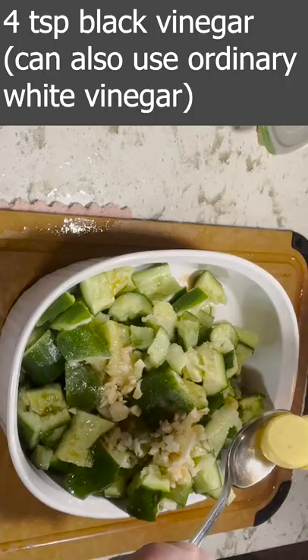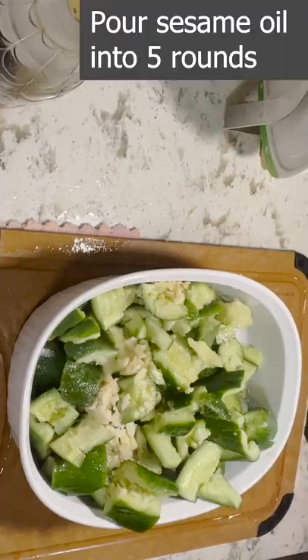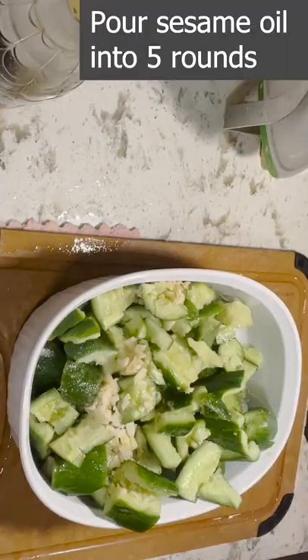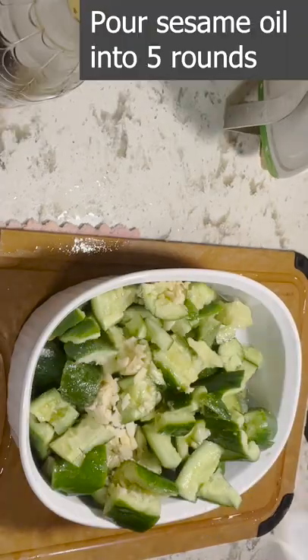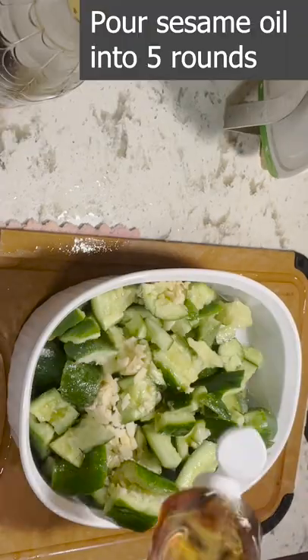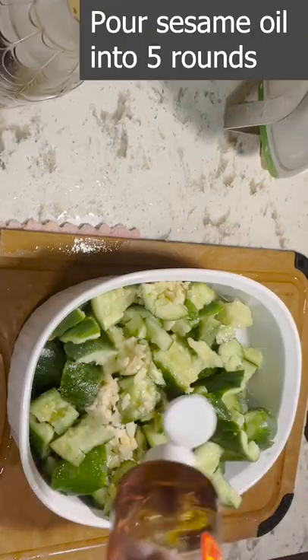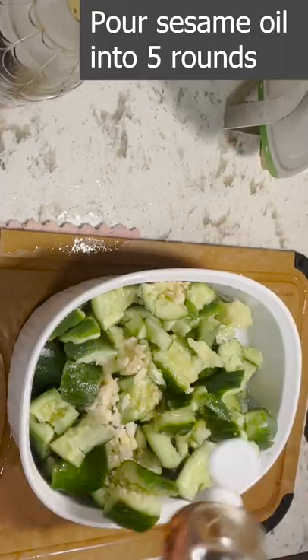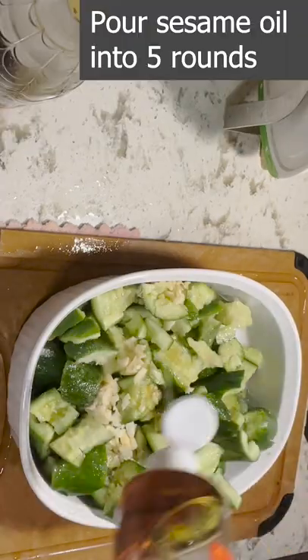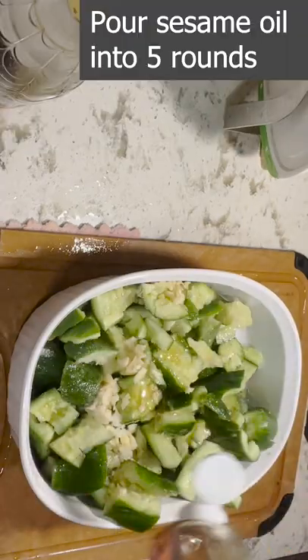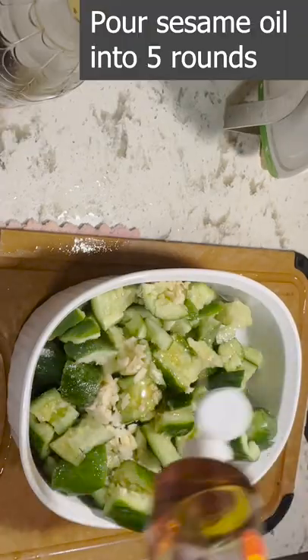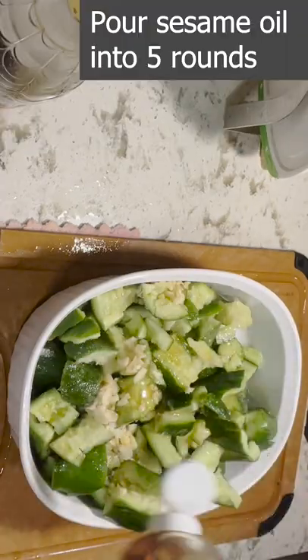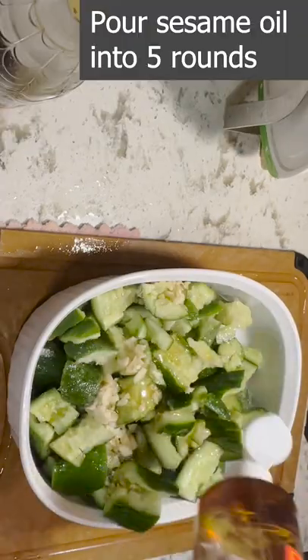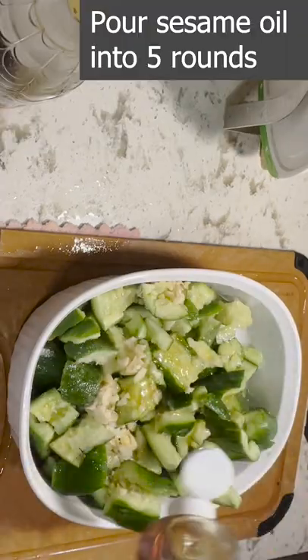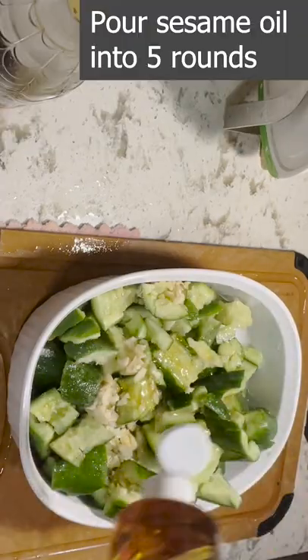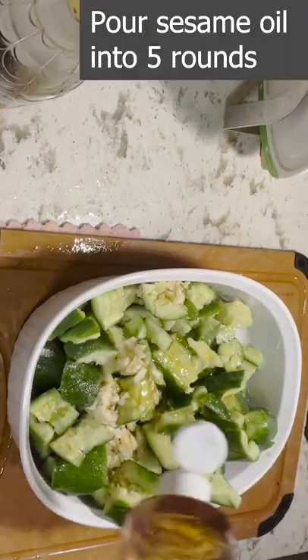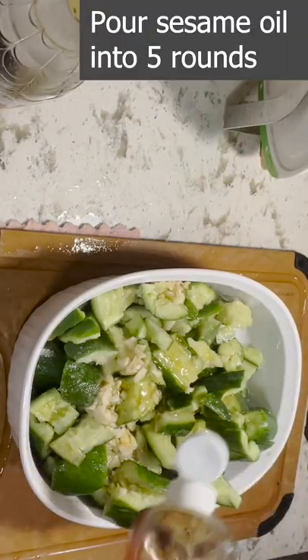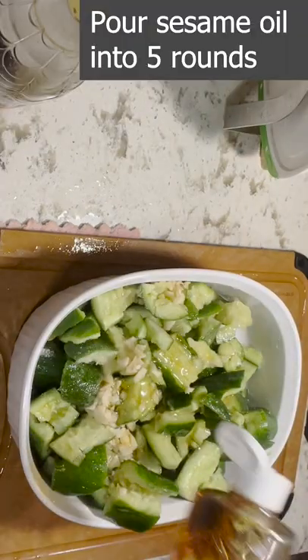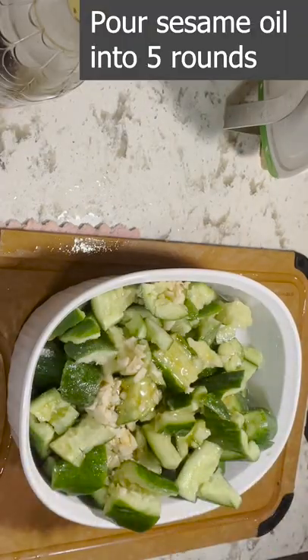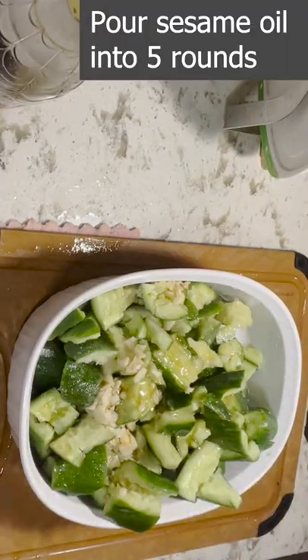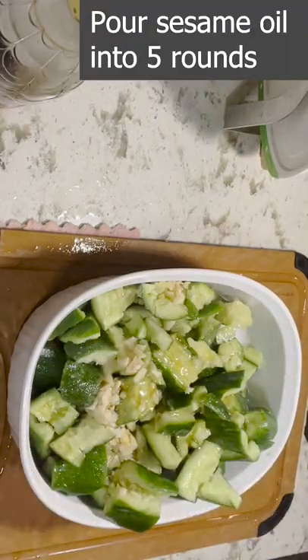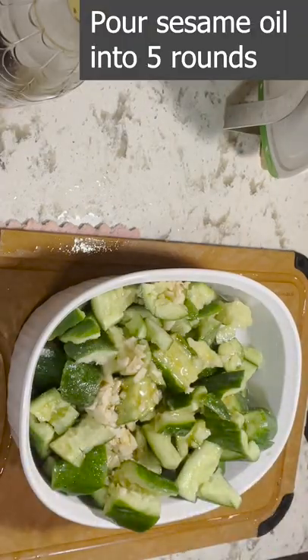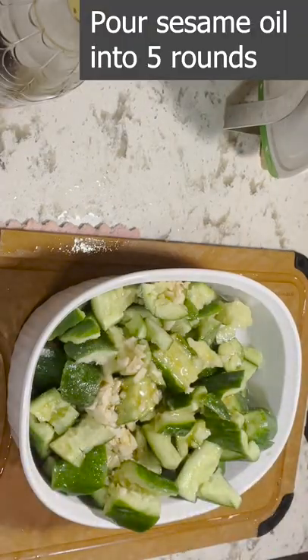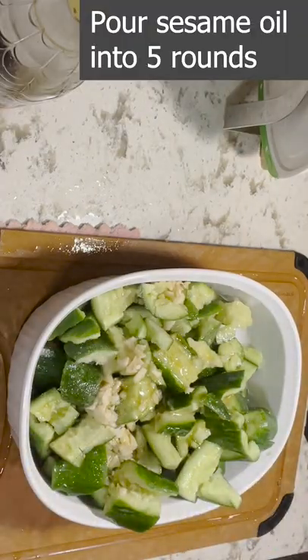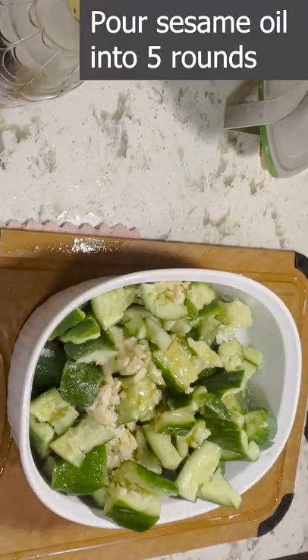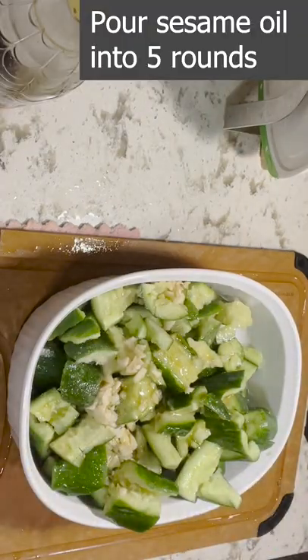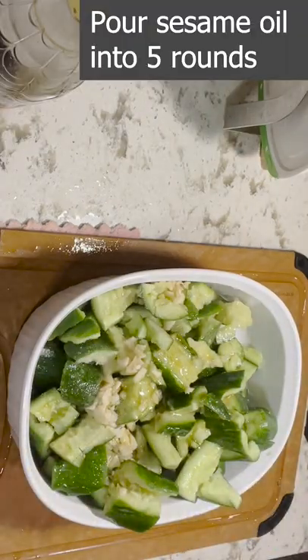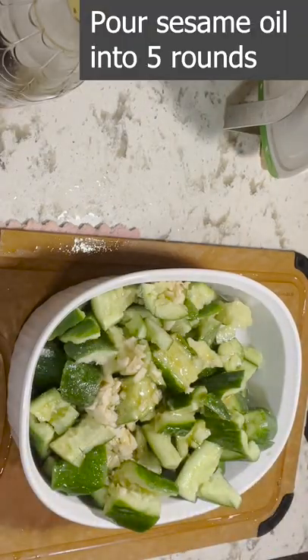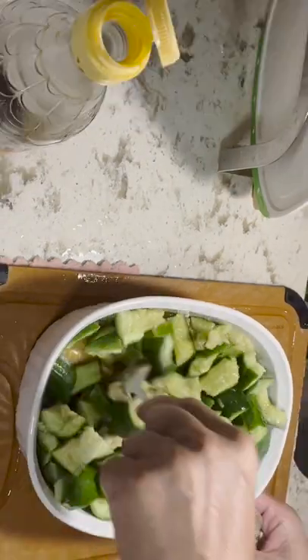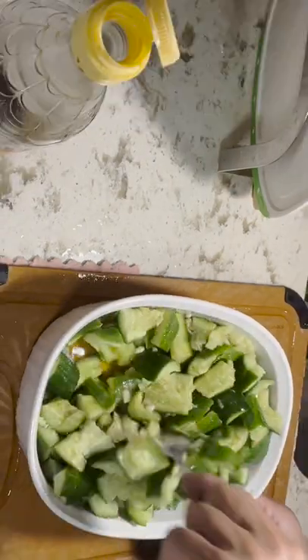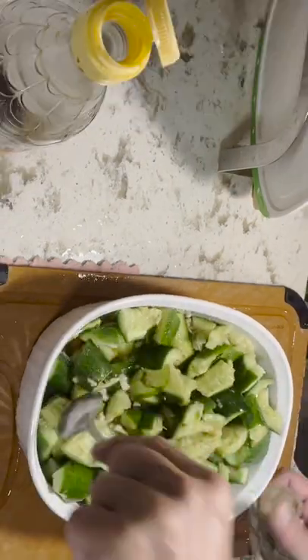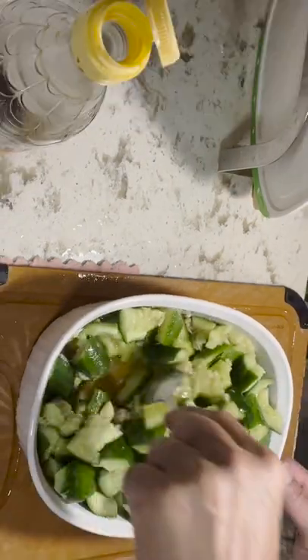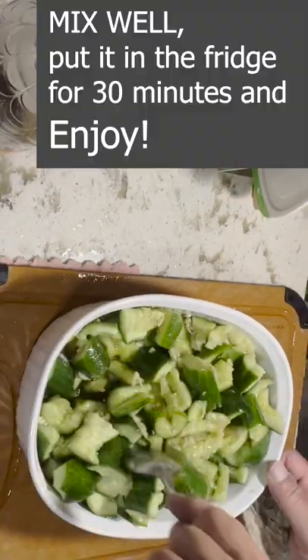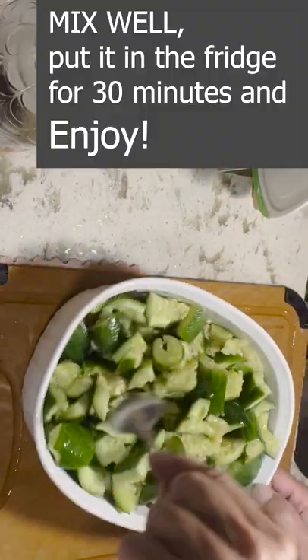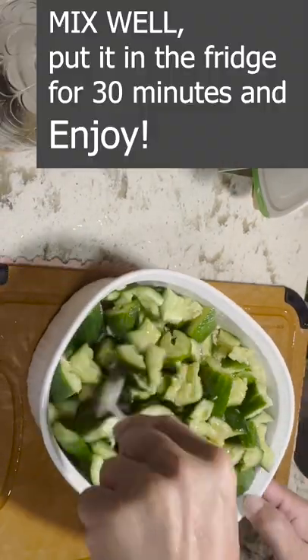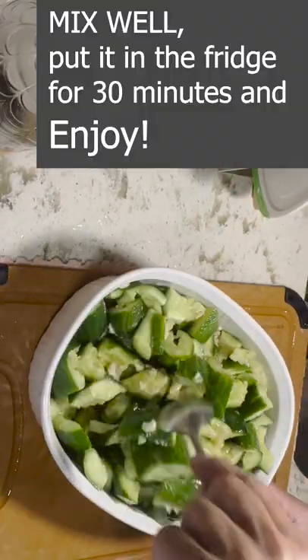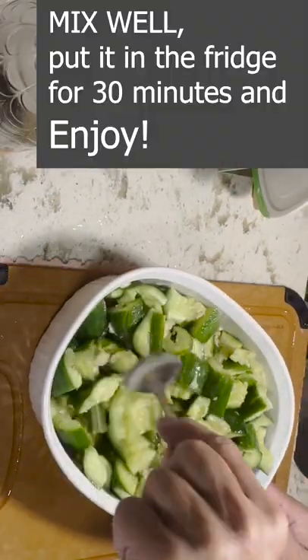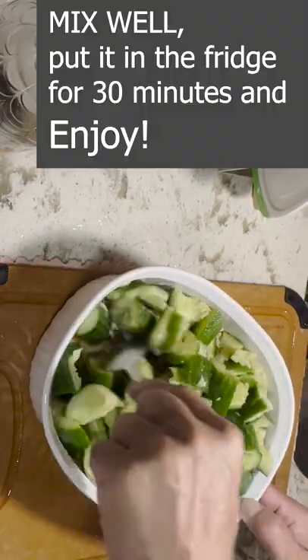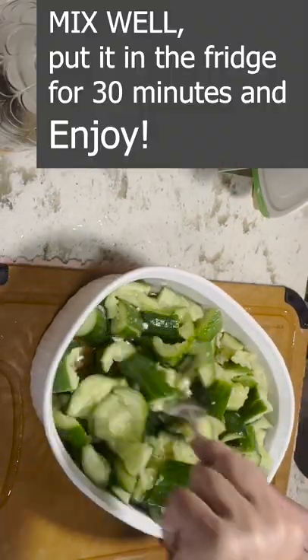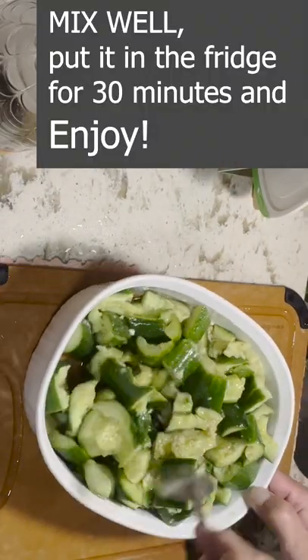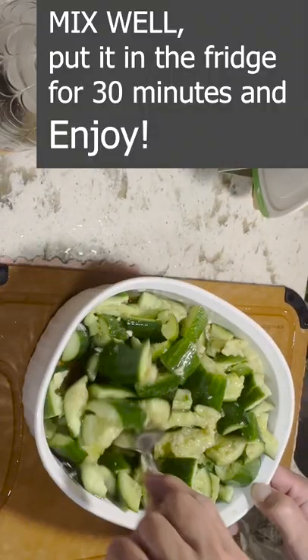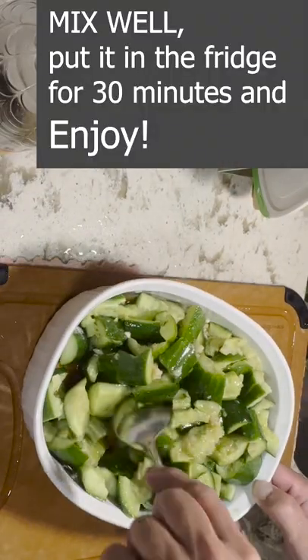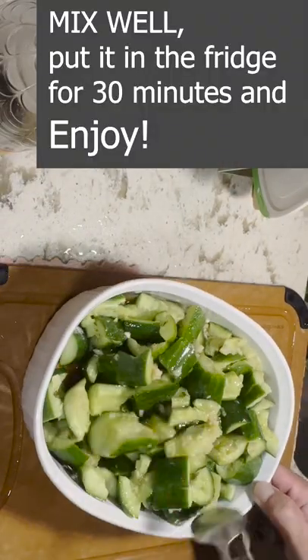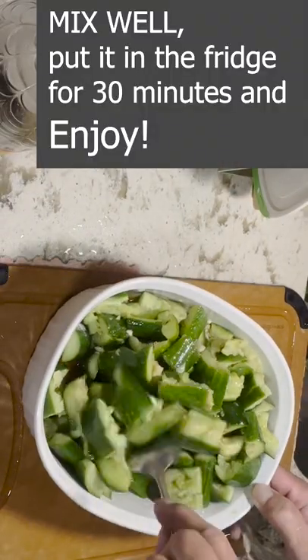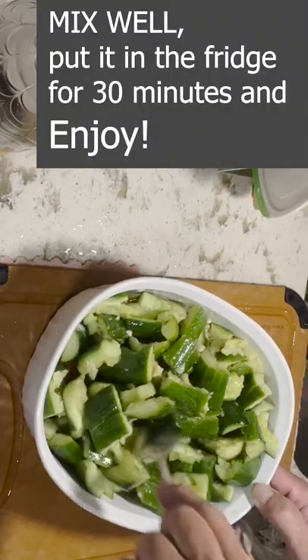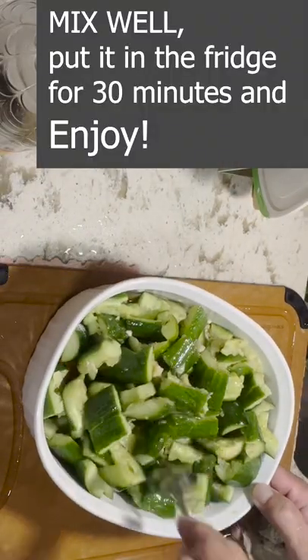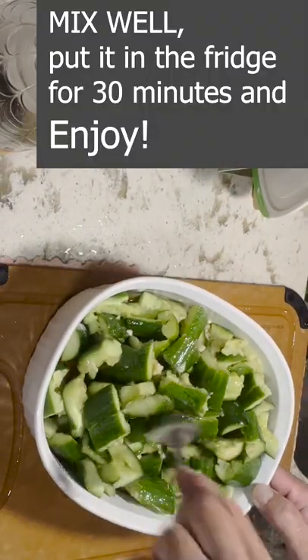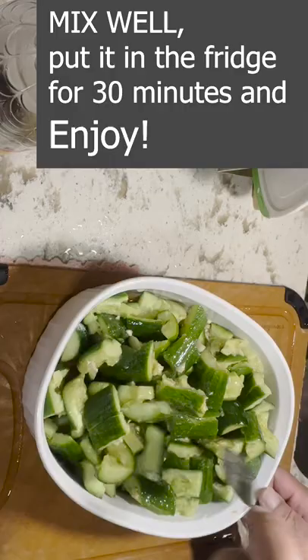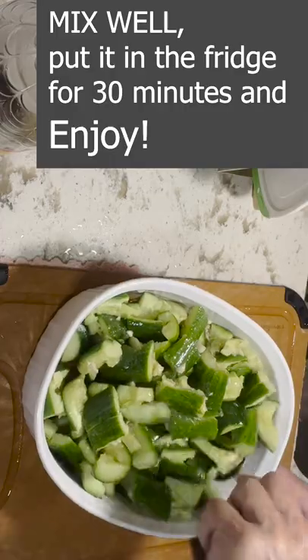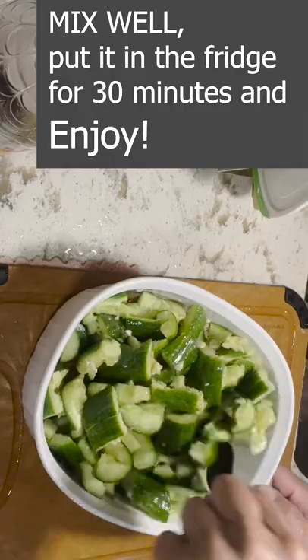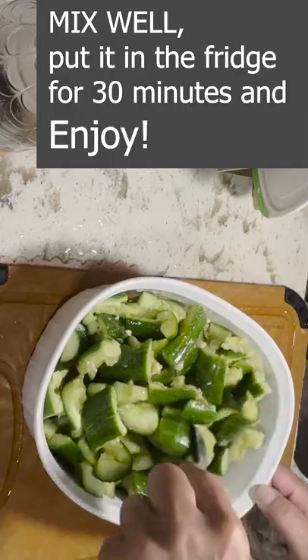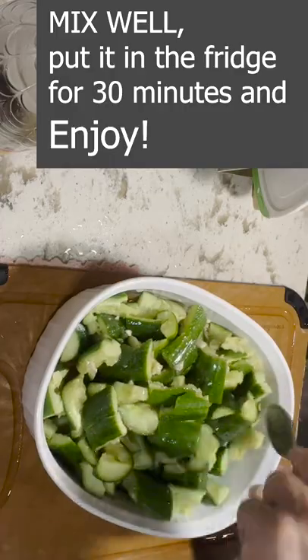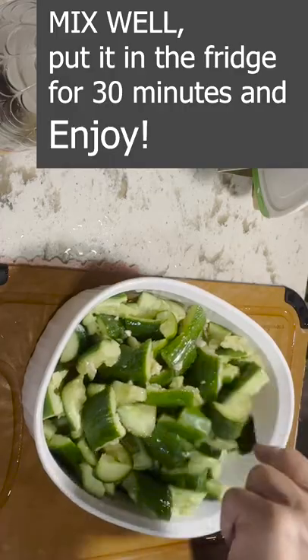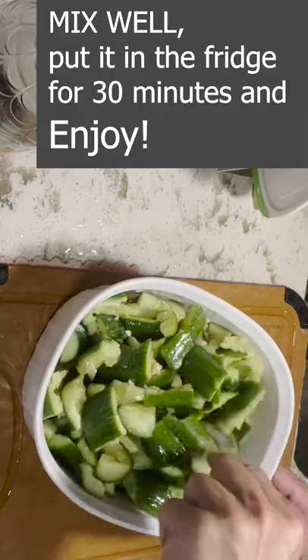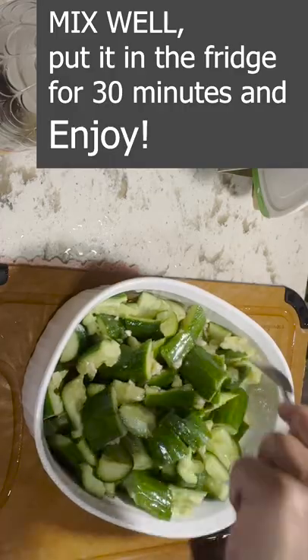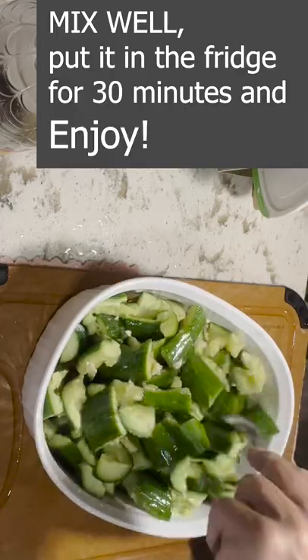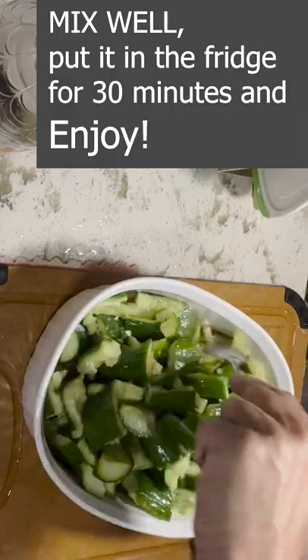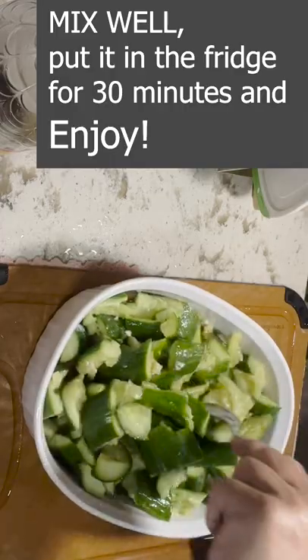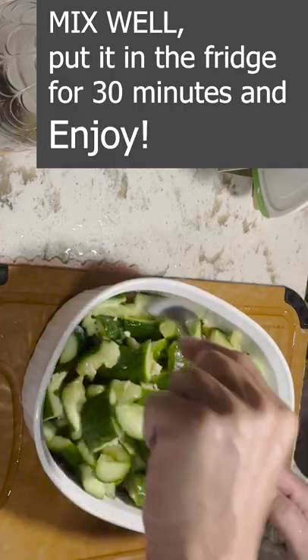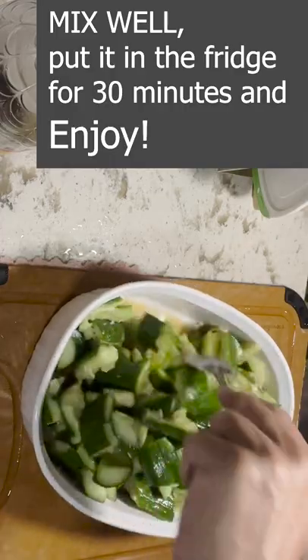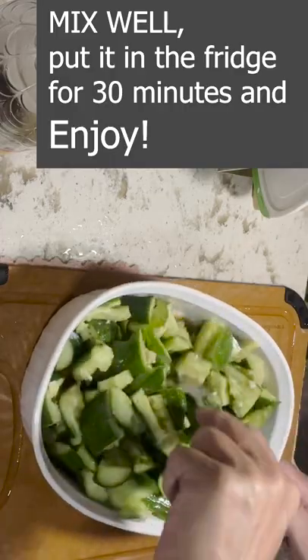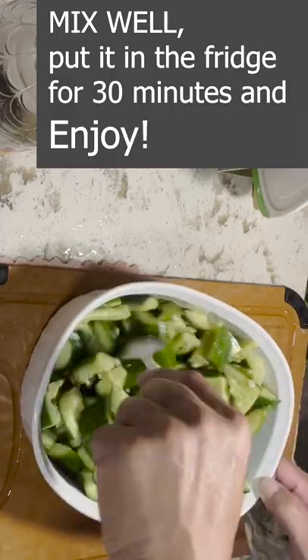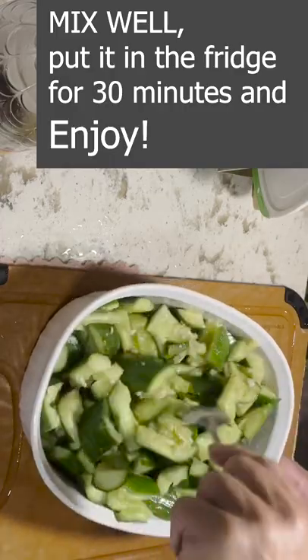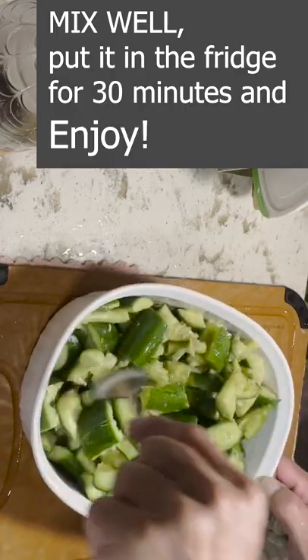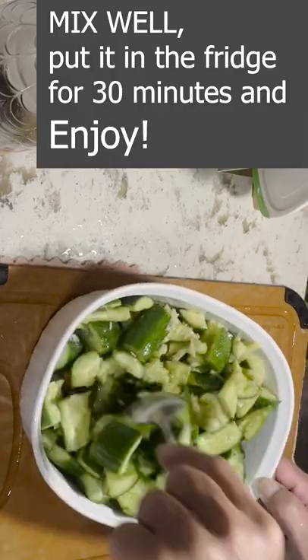Pour sesame oil into 5 rounds. Mix well, put it in the fridge for 30 minutes and enjoy!